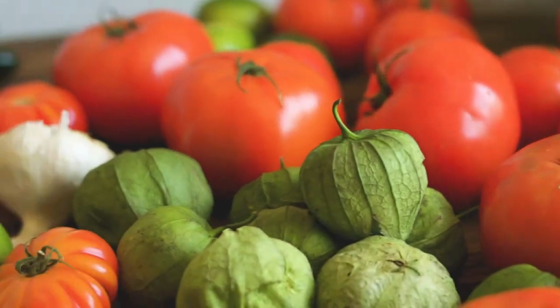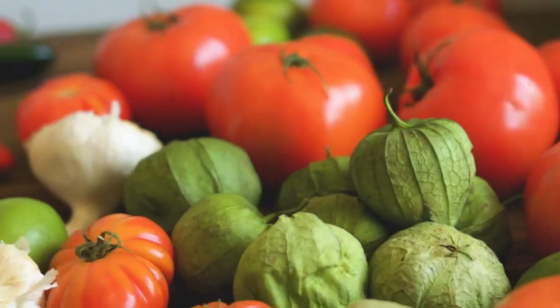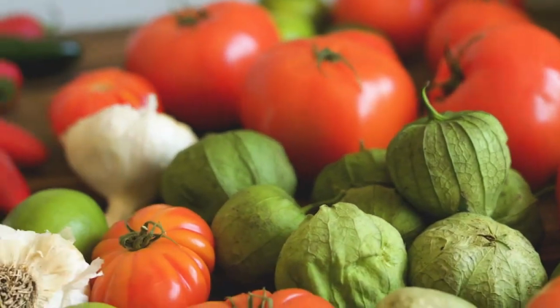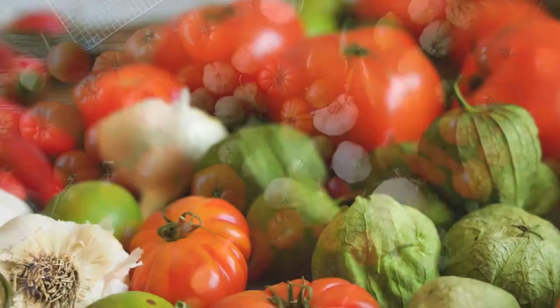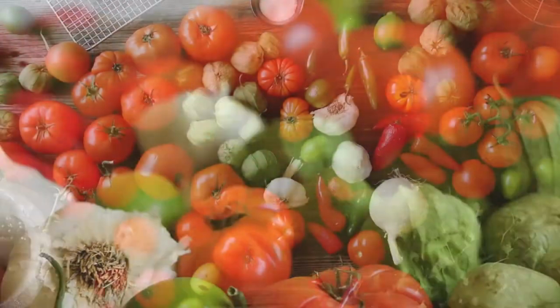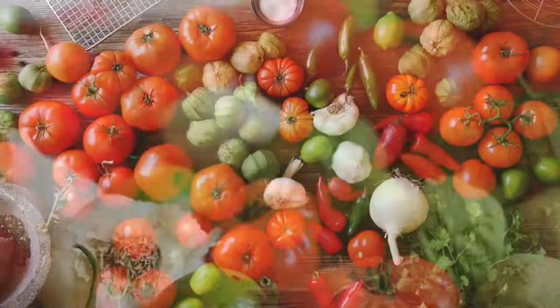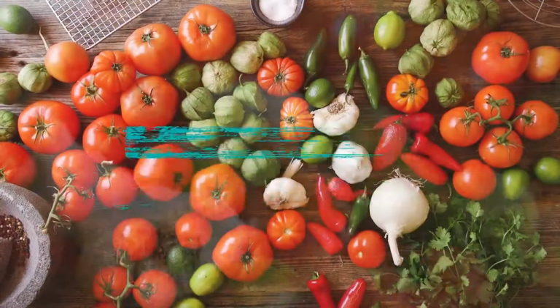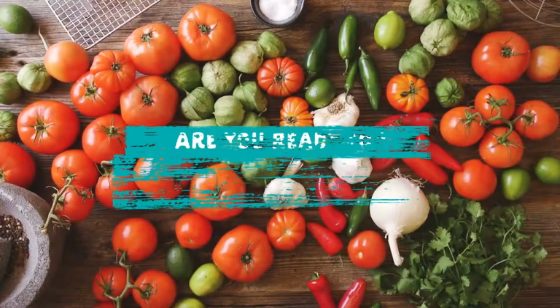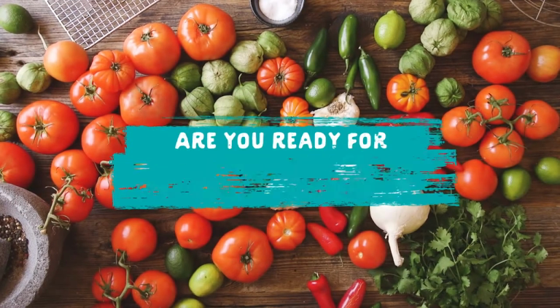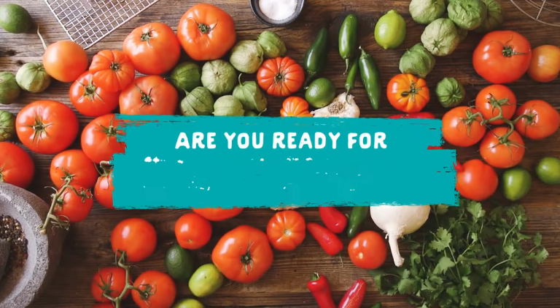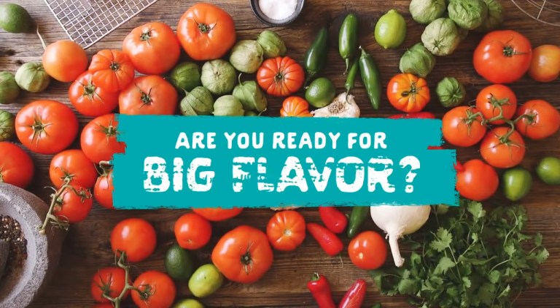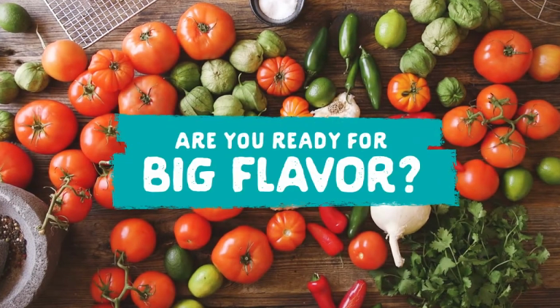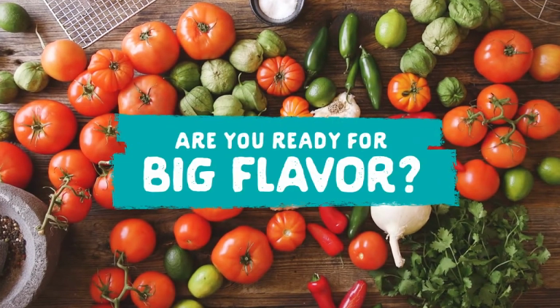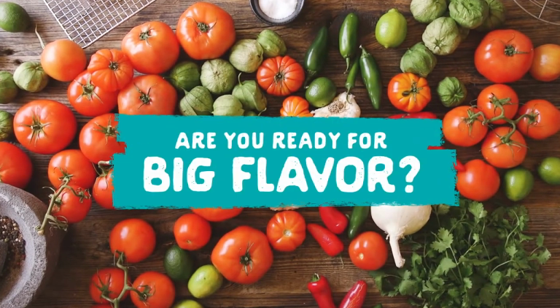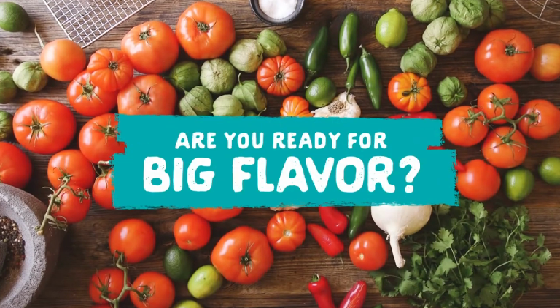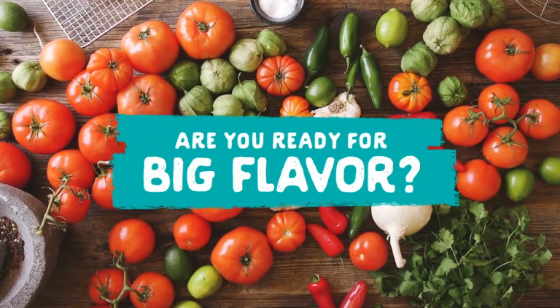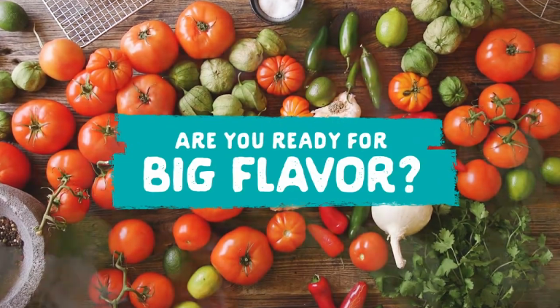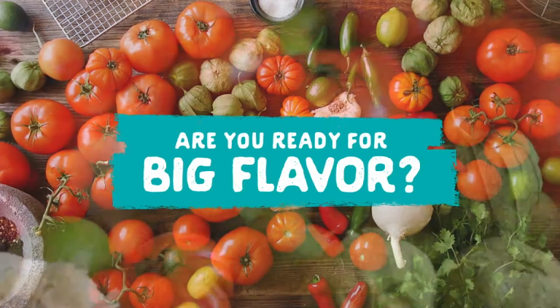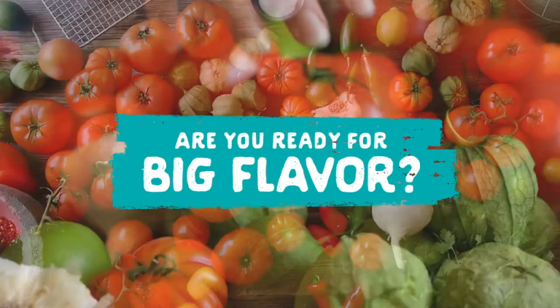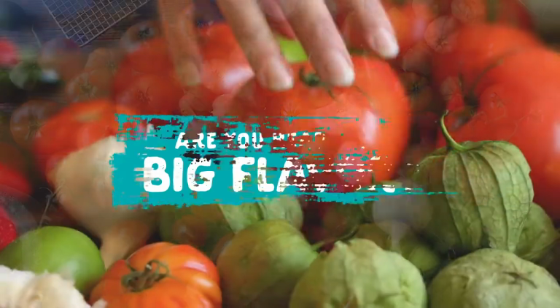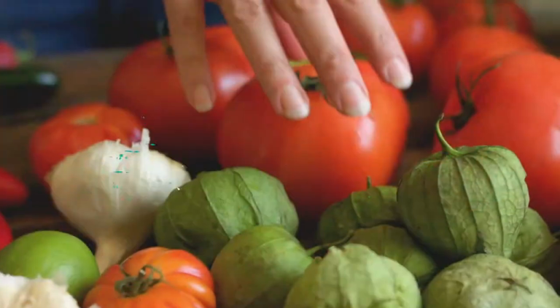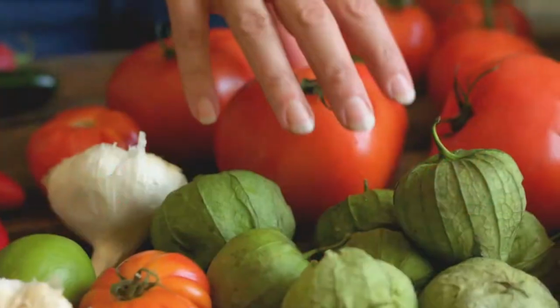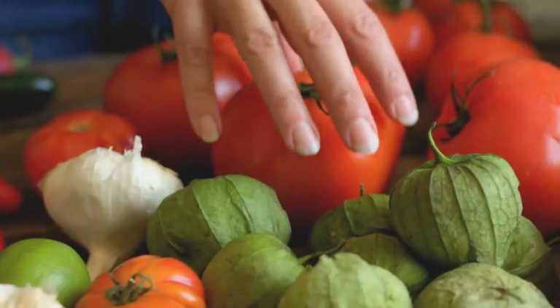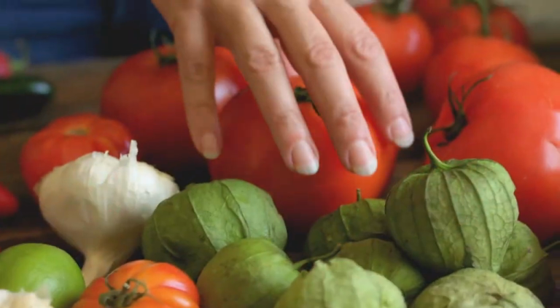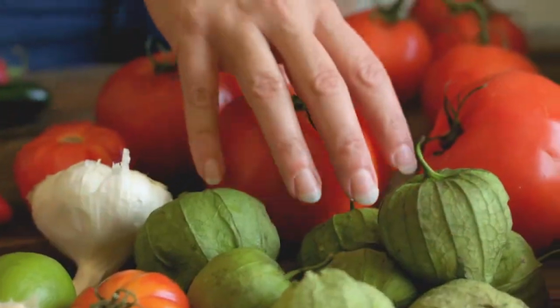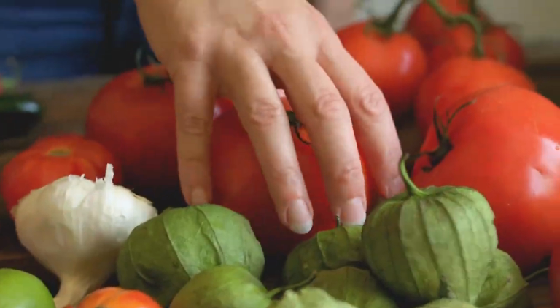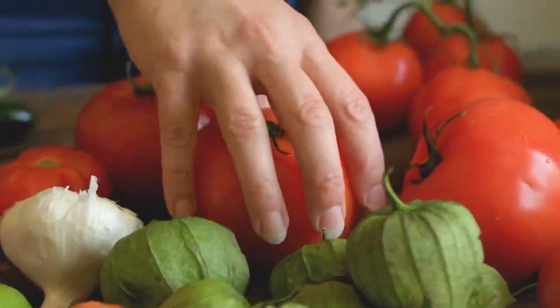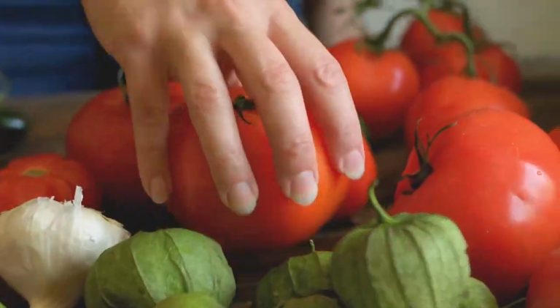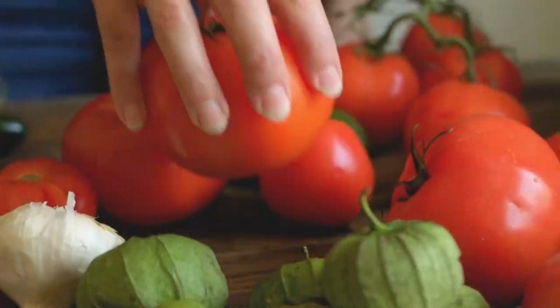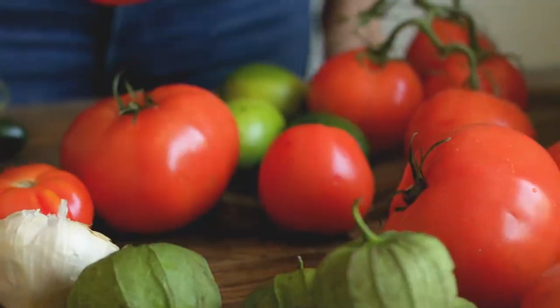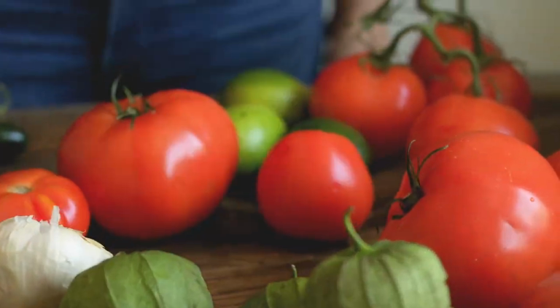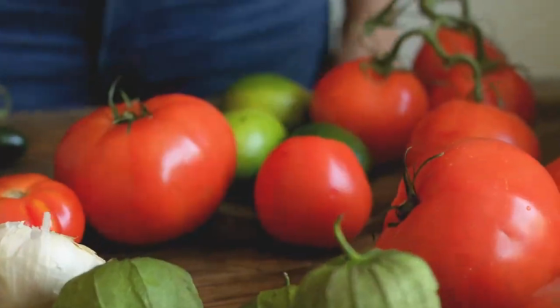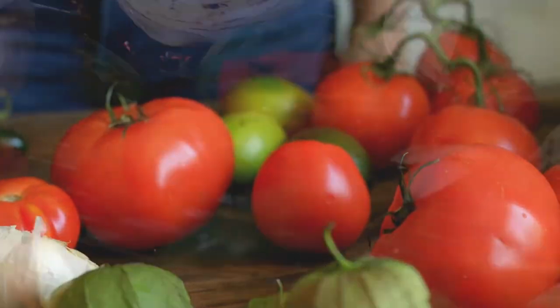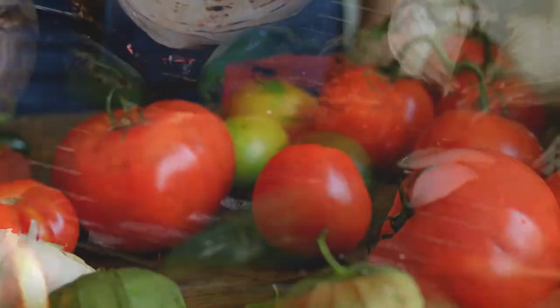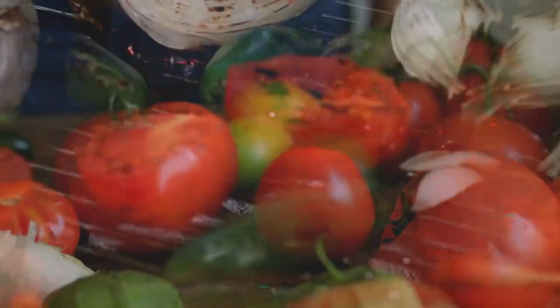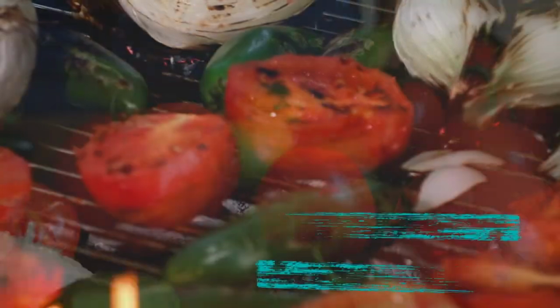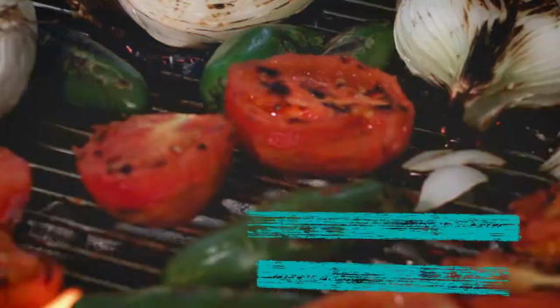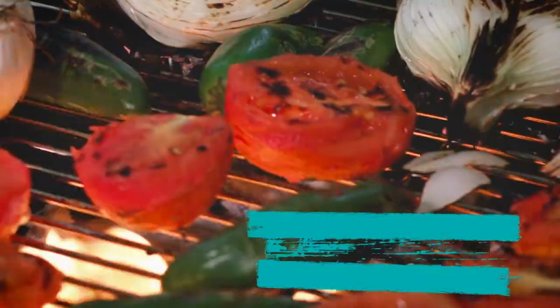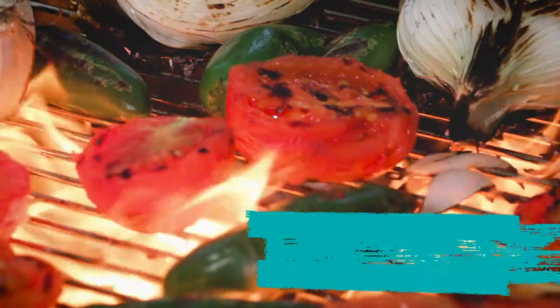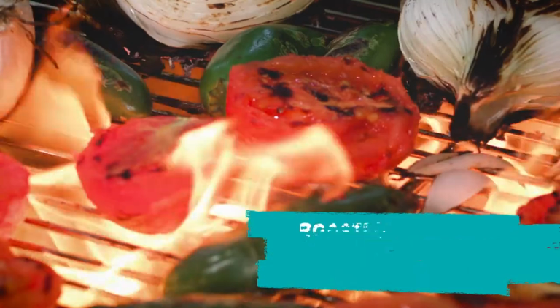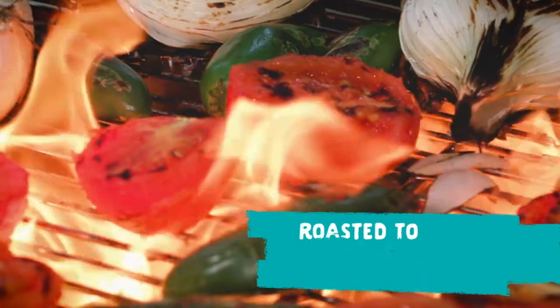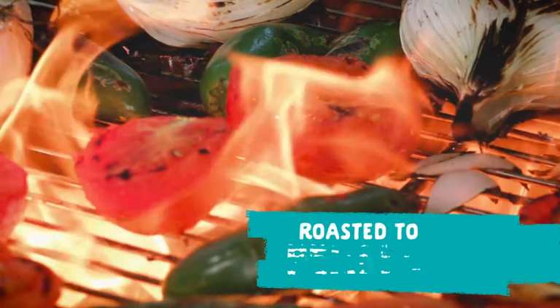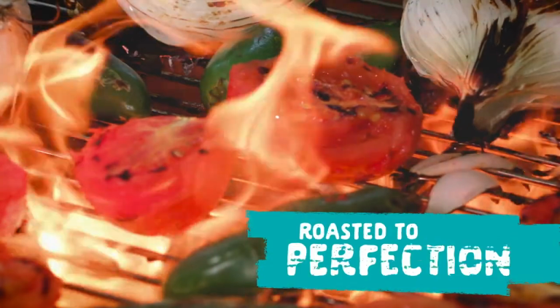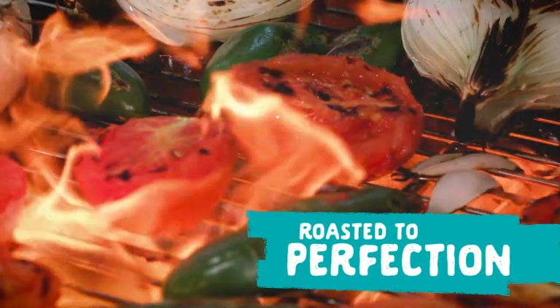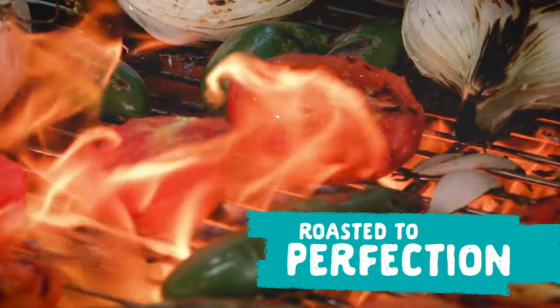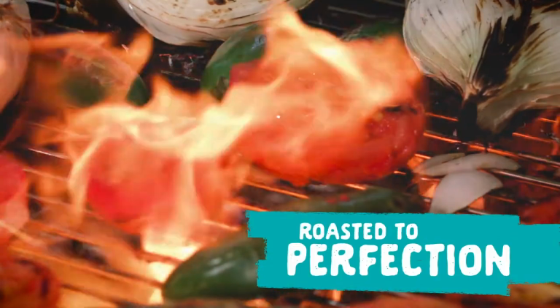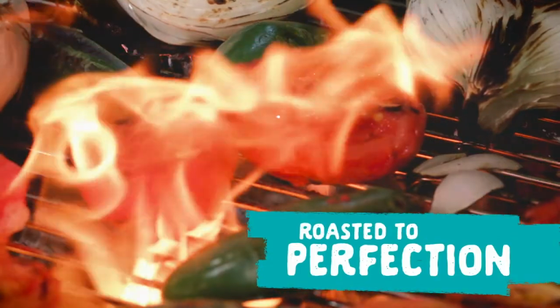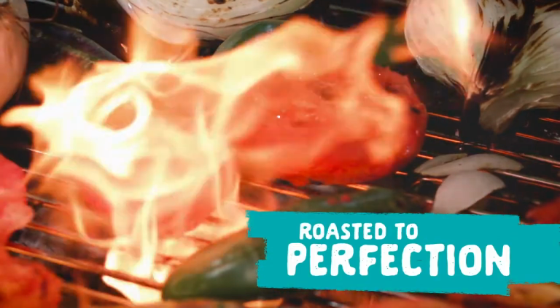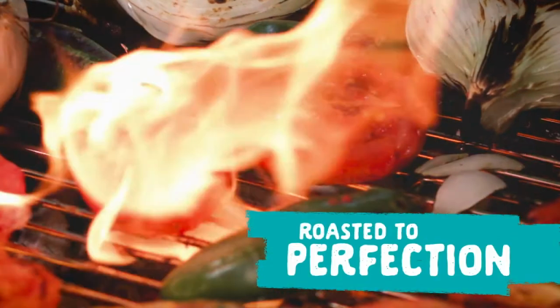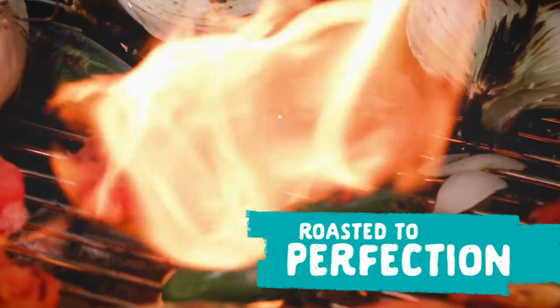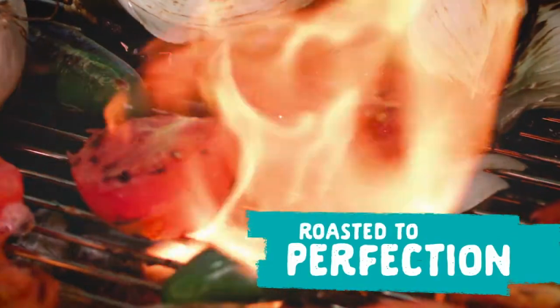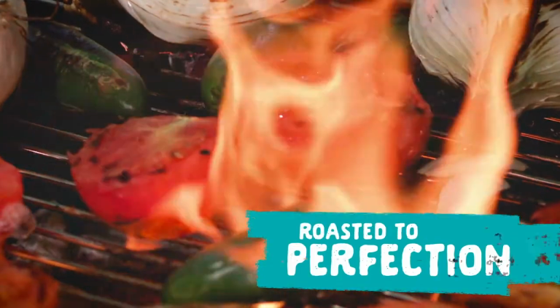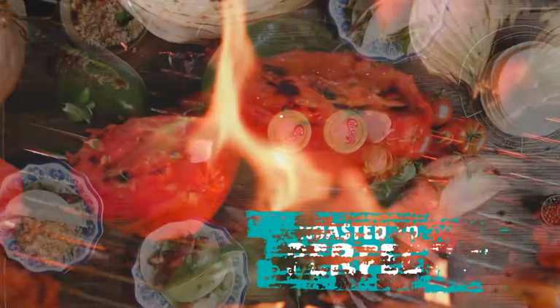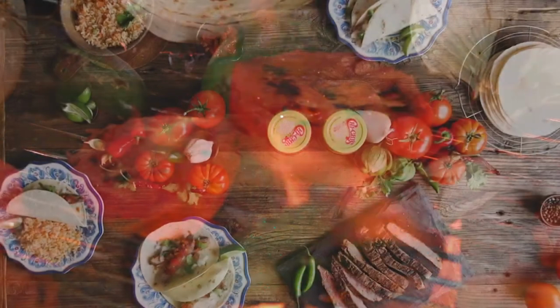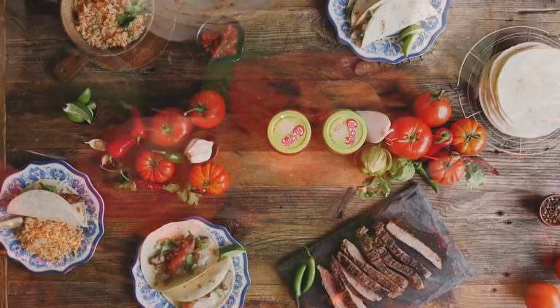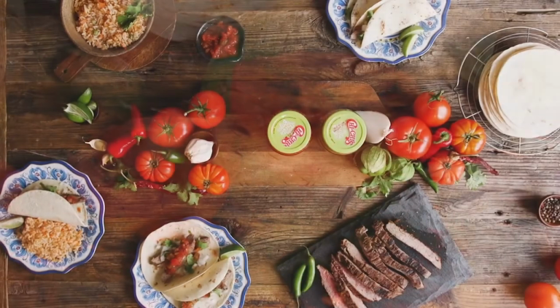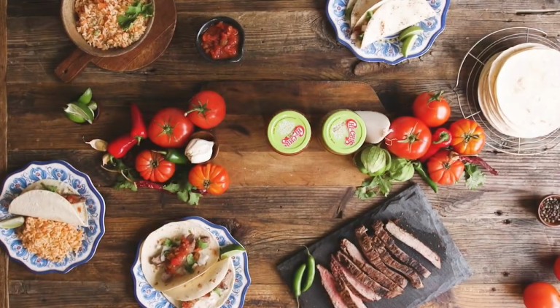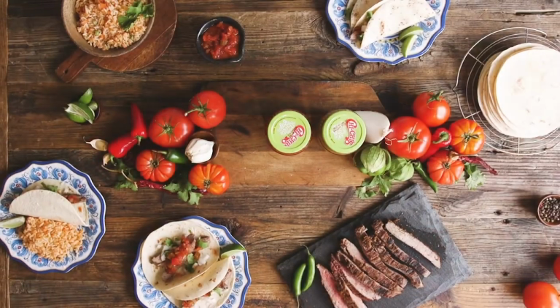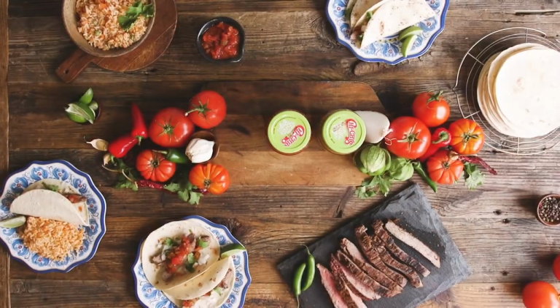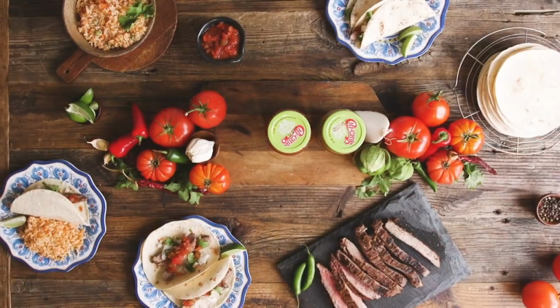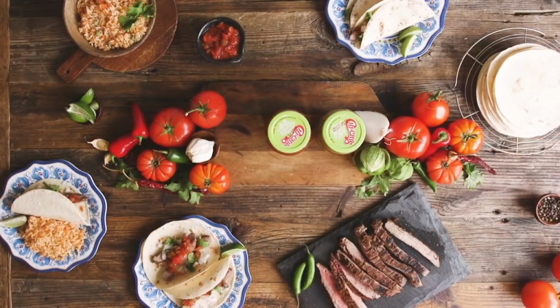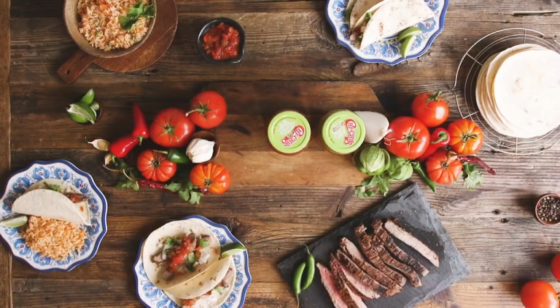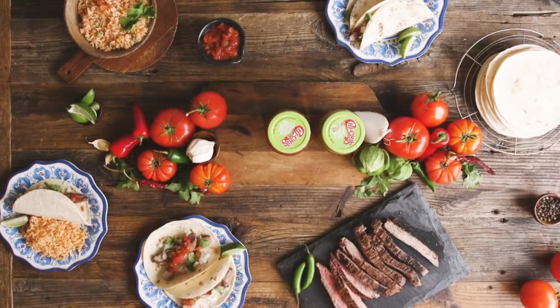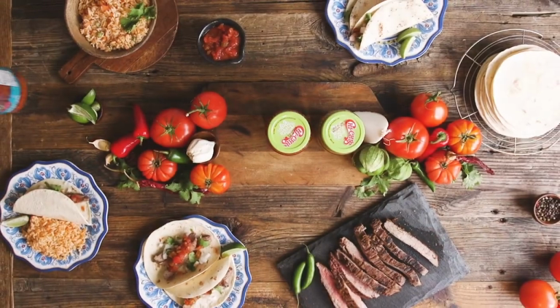Are you ready for big flavor? Get ready for delicious ingredients roasted to perfection. Get ready for dinner!